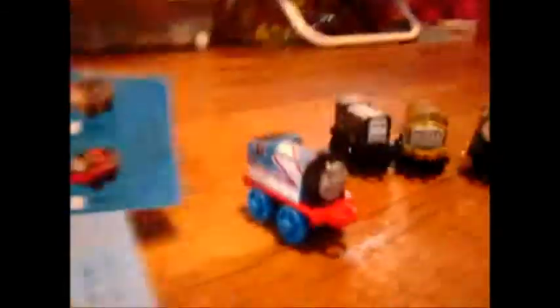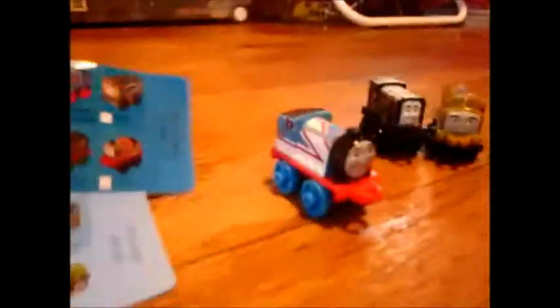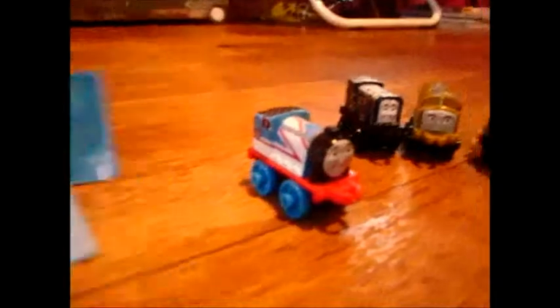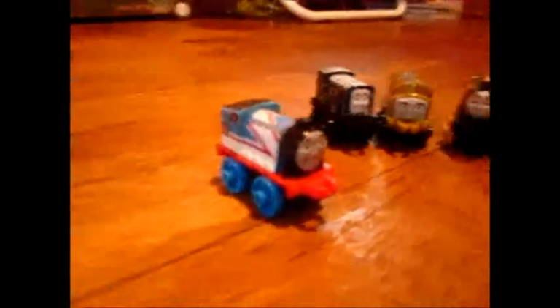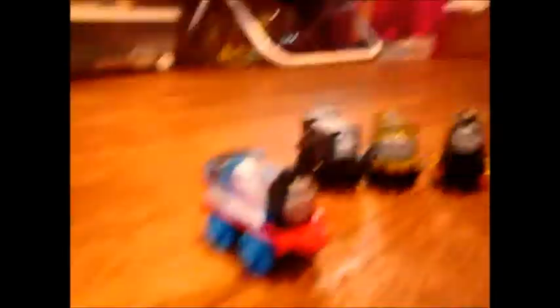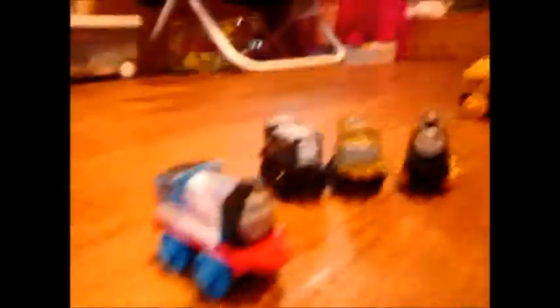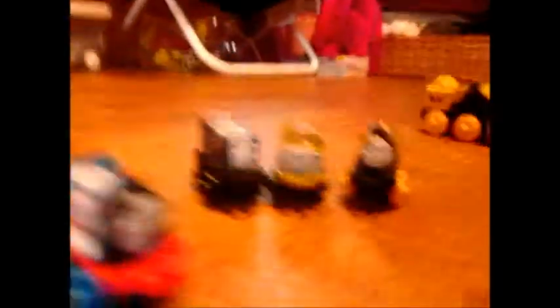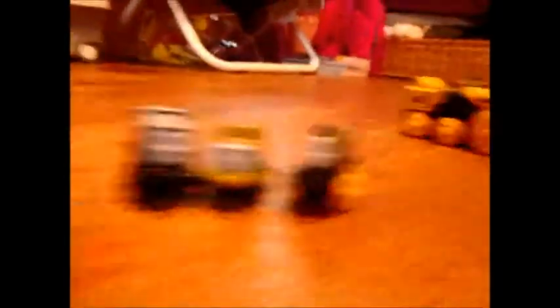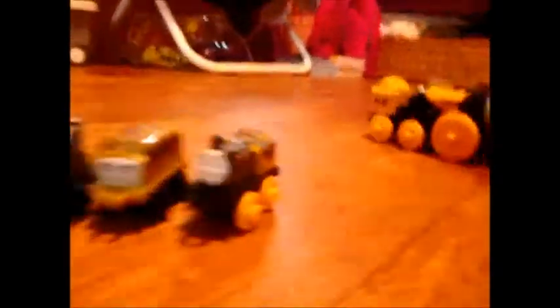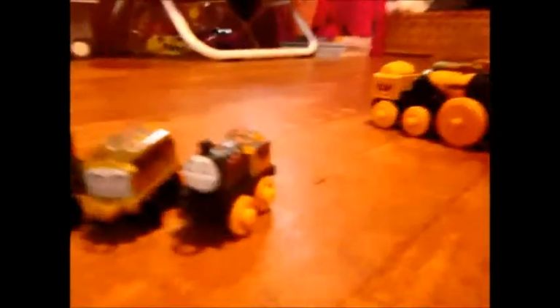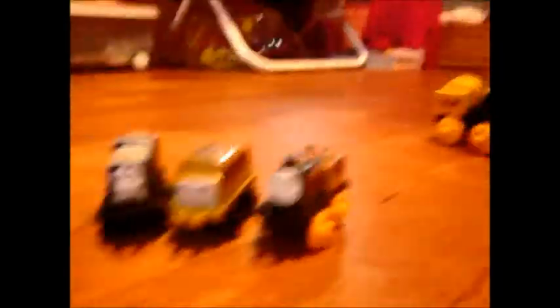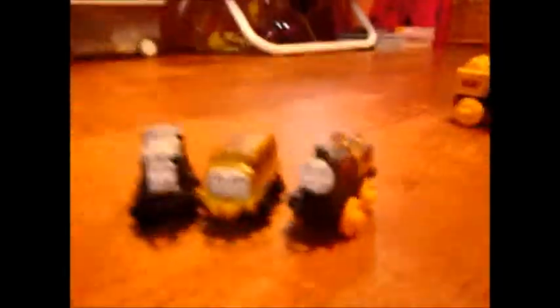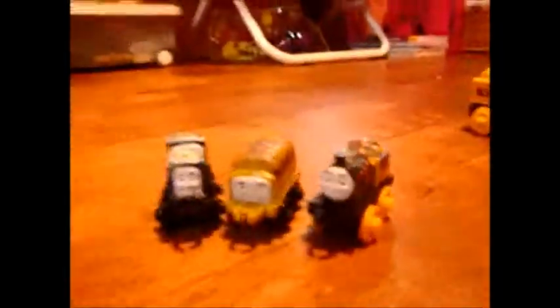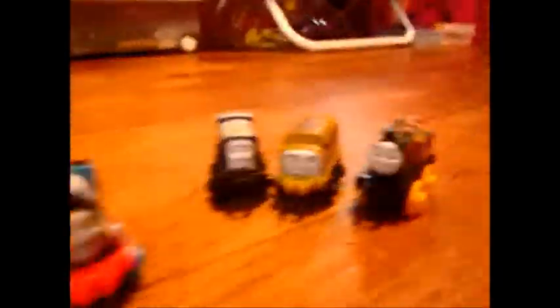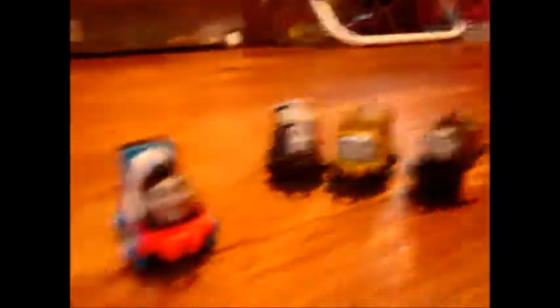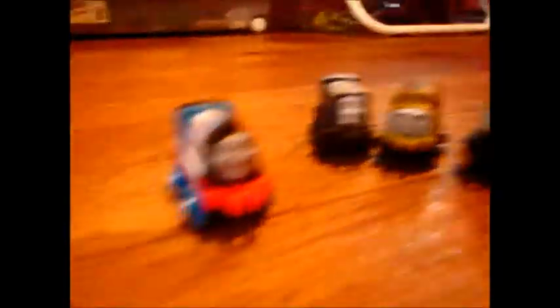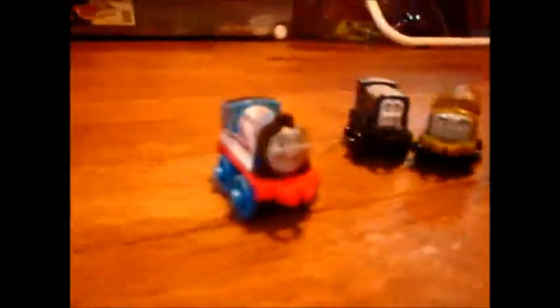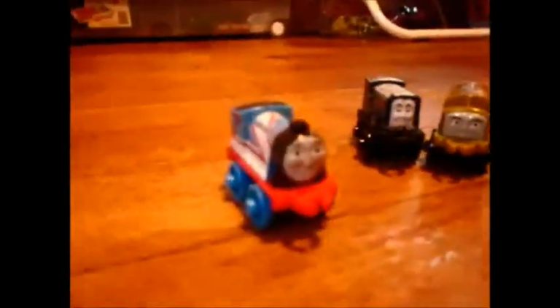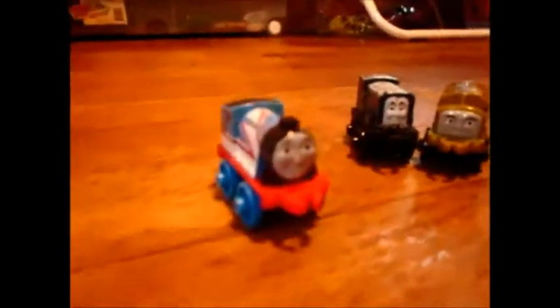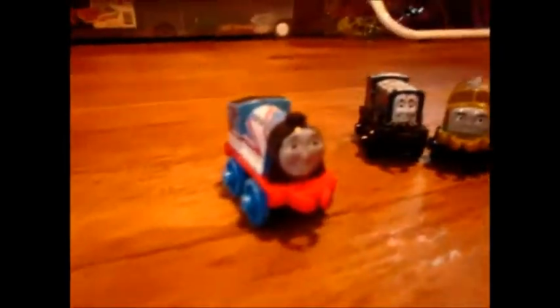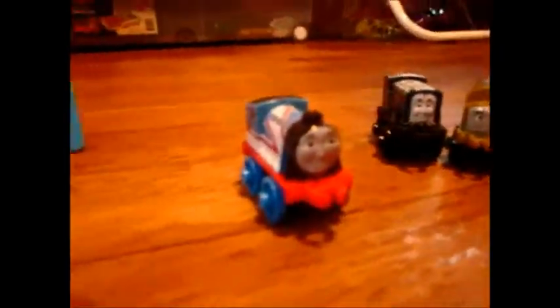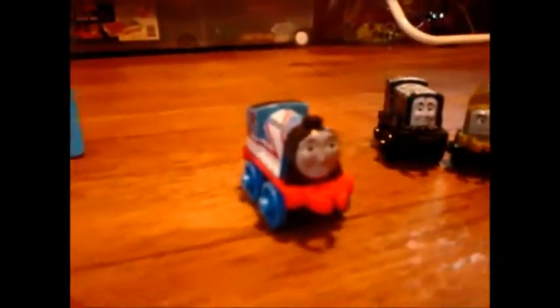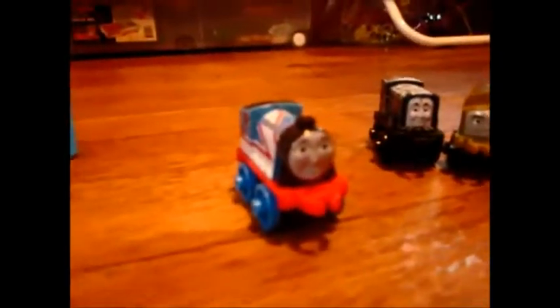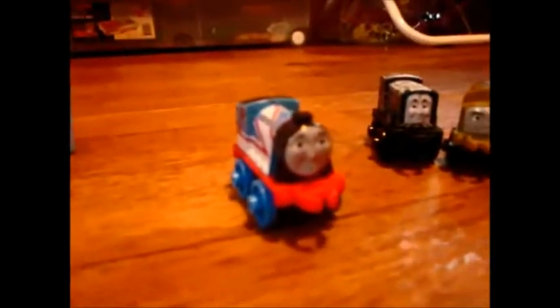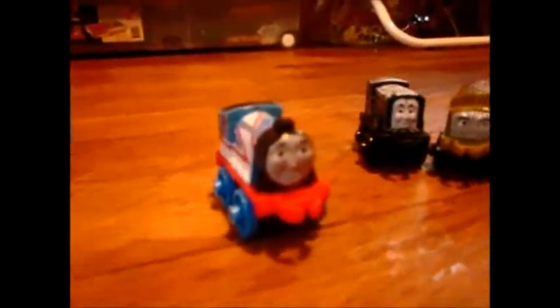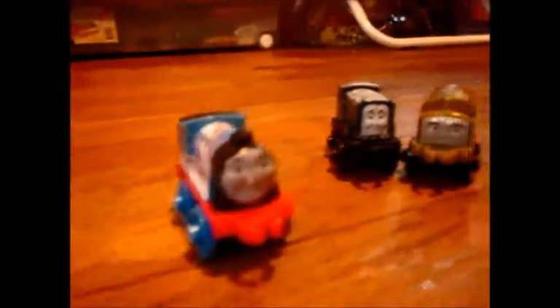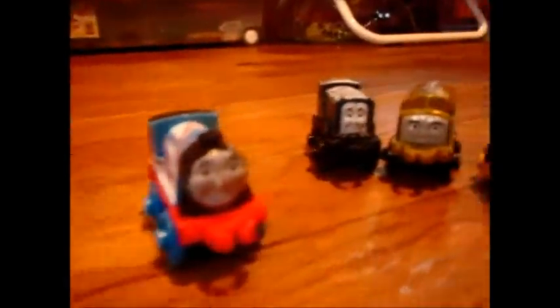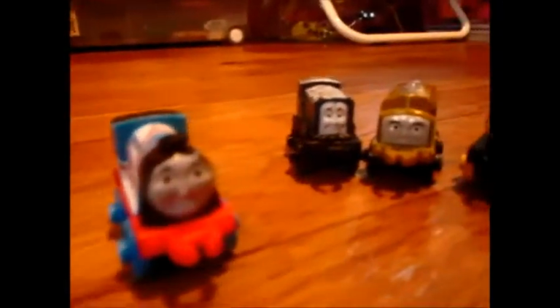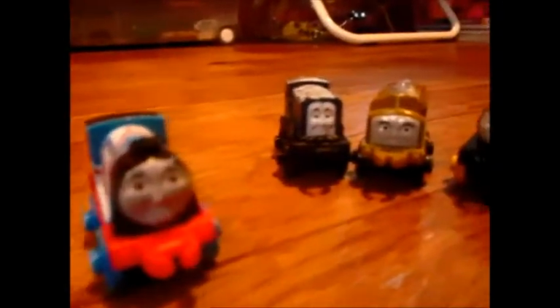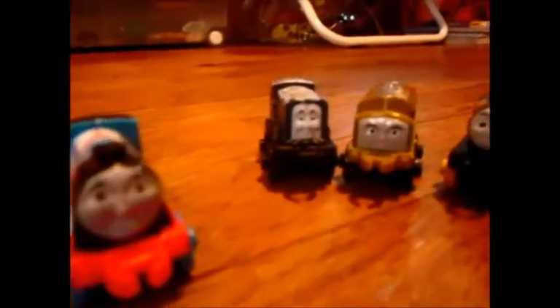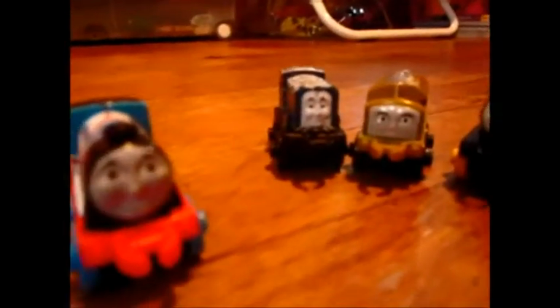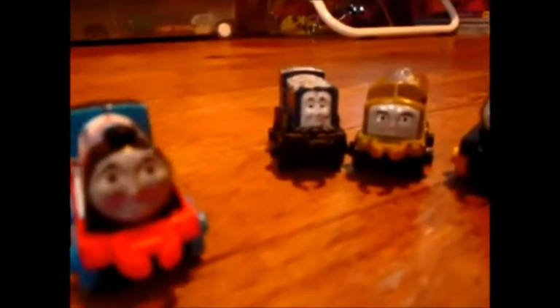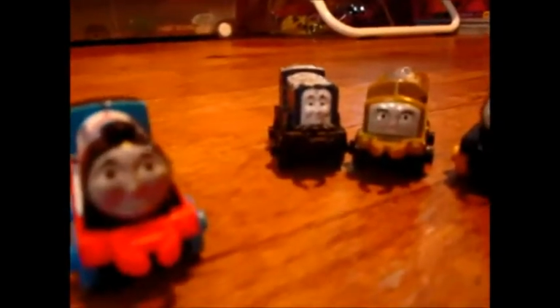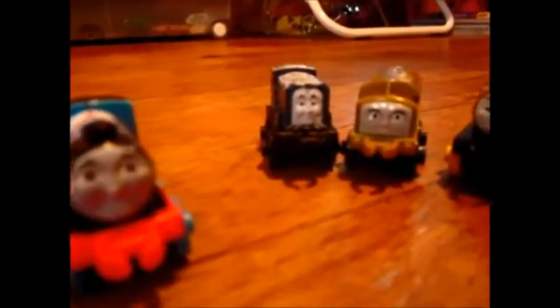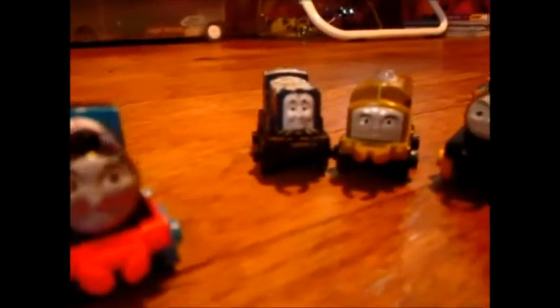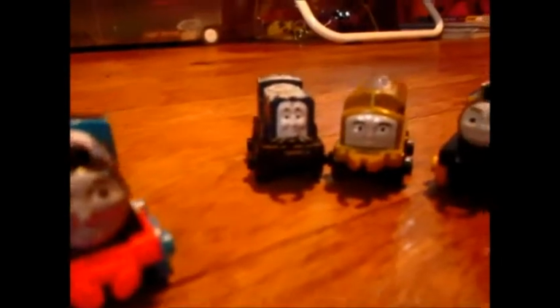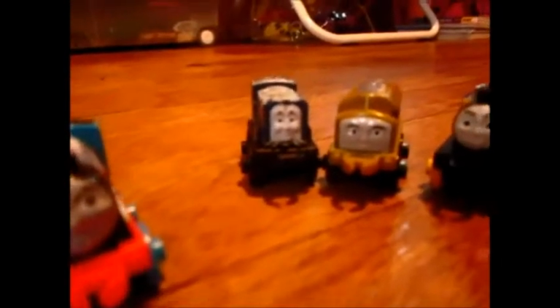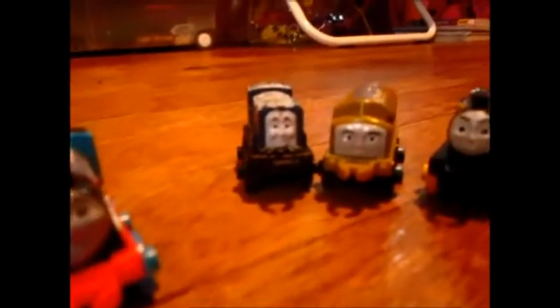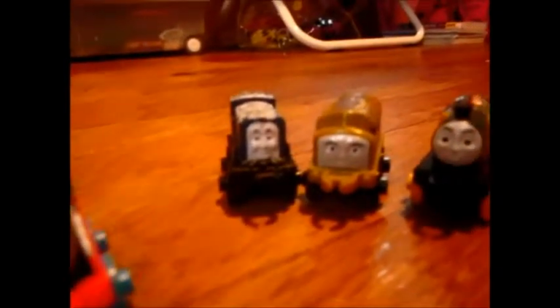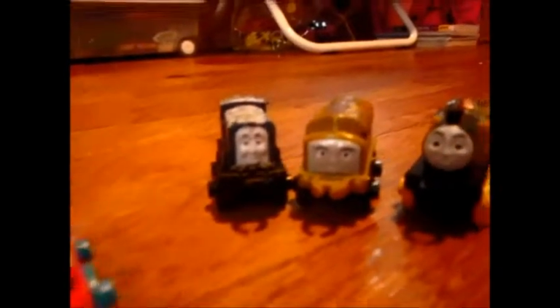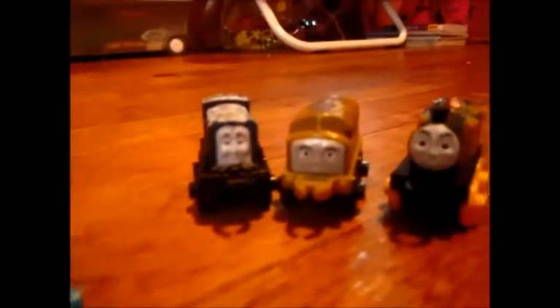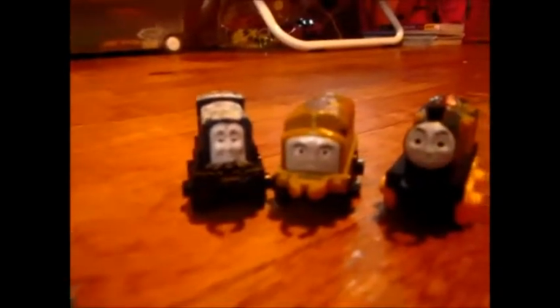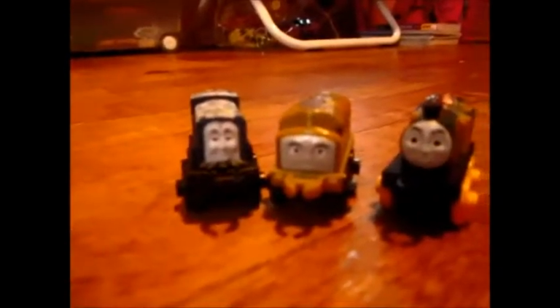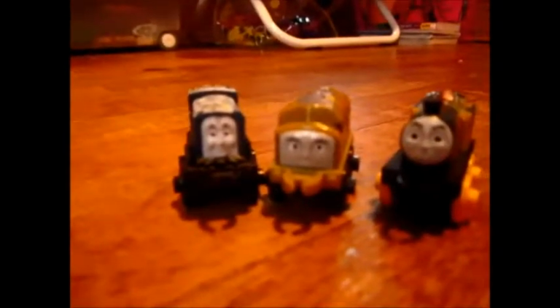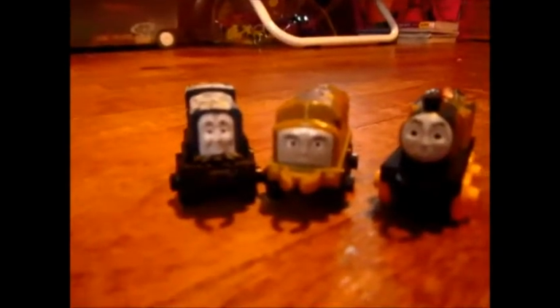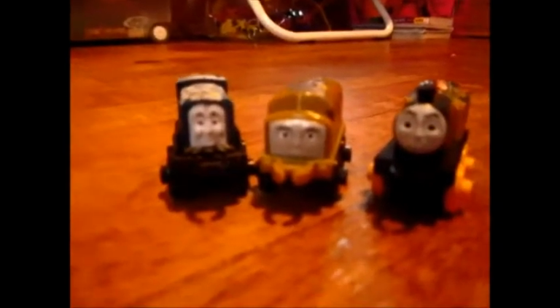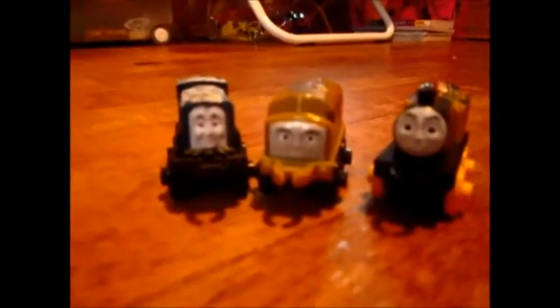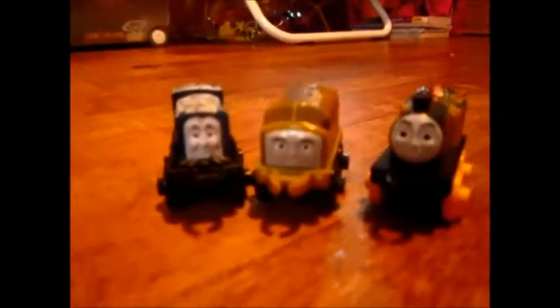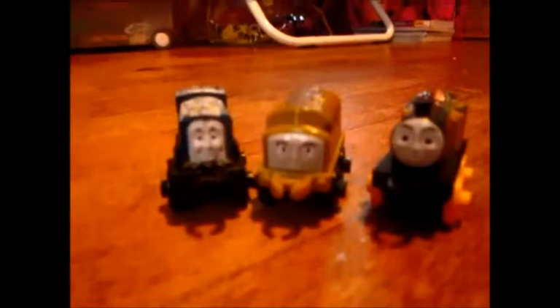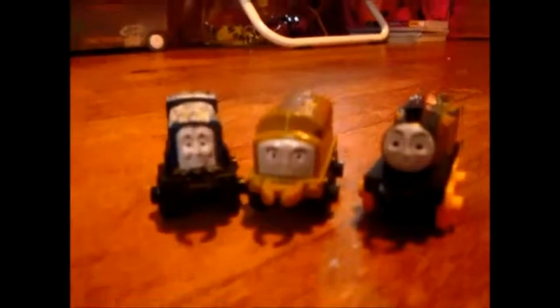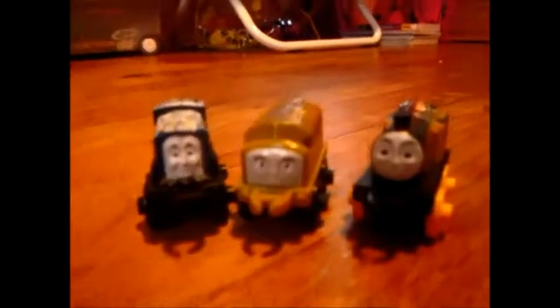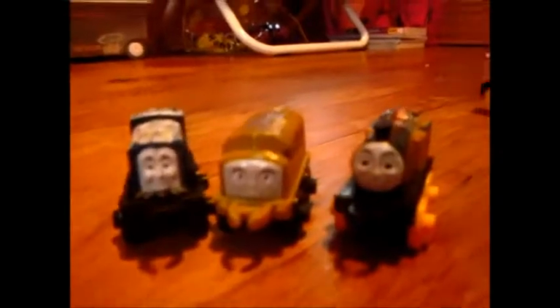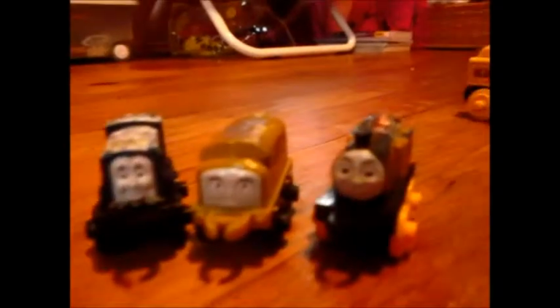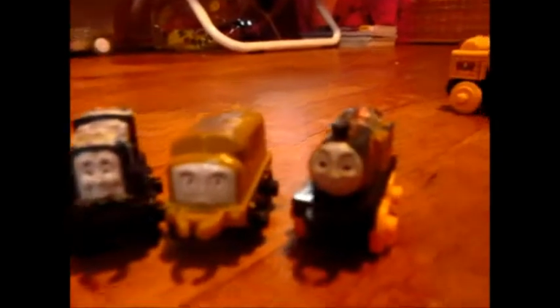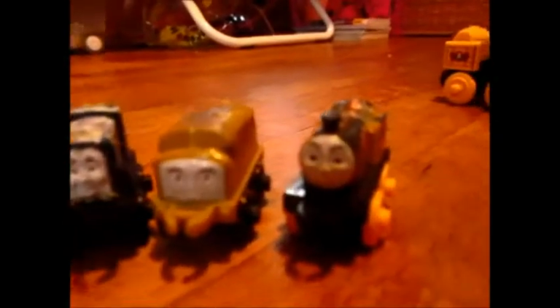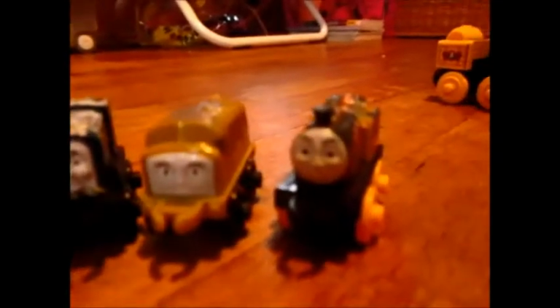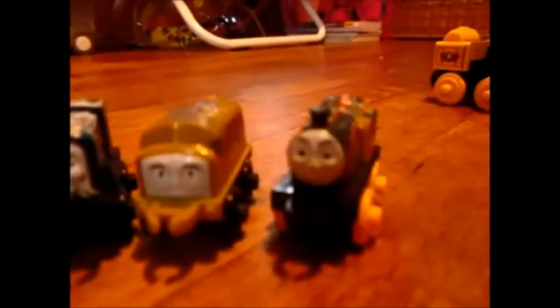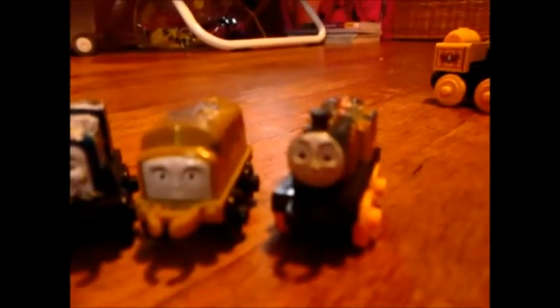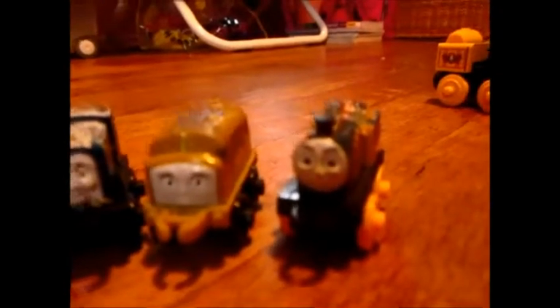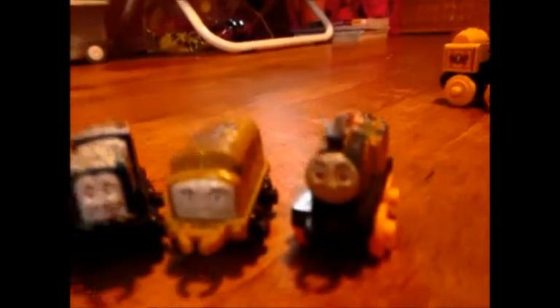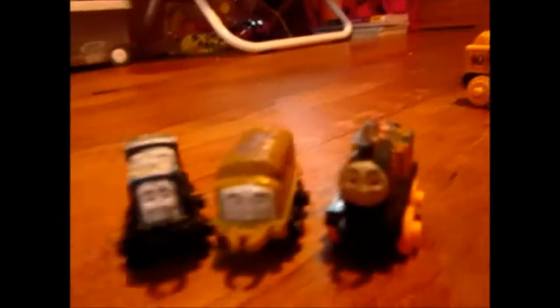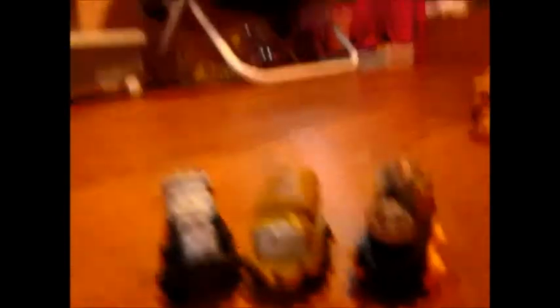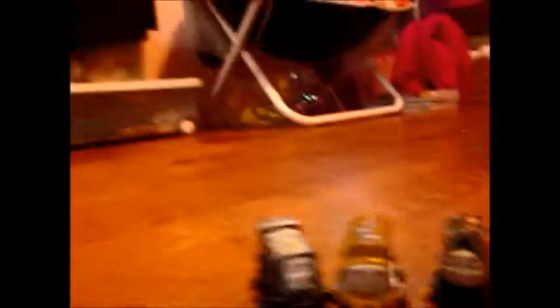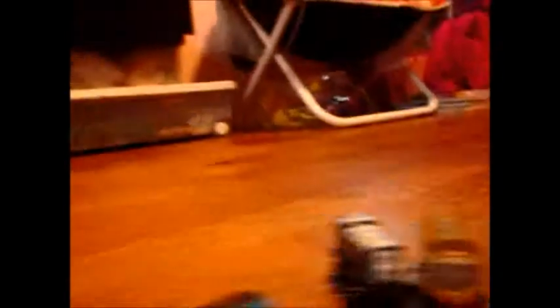I currently have four of these engines: Racer Gordon, Chillin' Sydney, Classic Diesel 10, and Dino Steven.